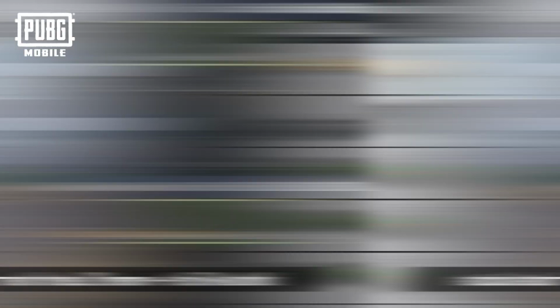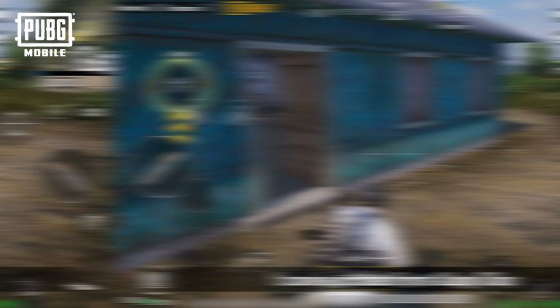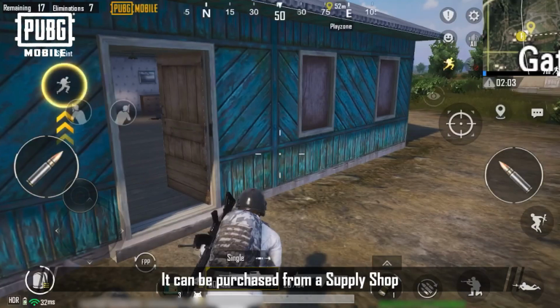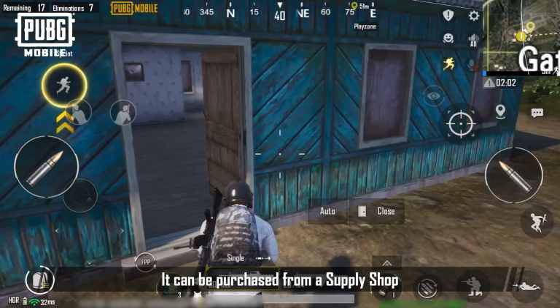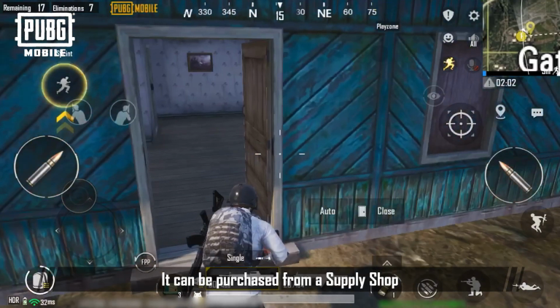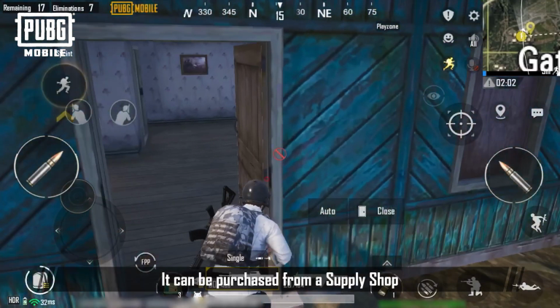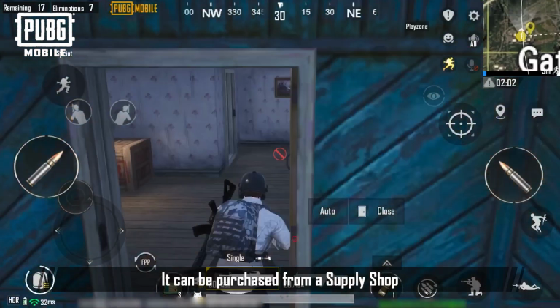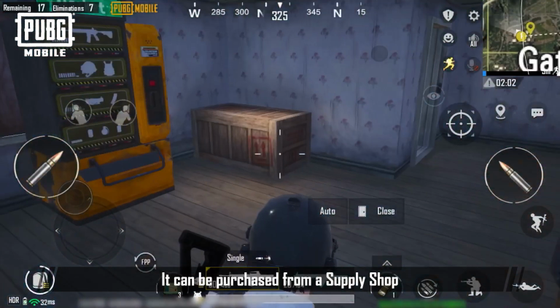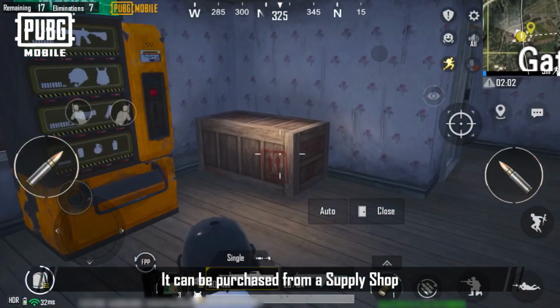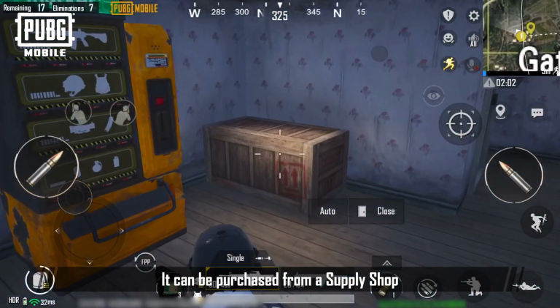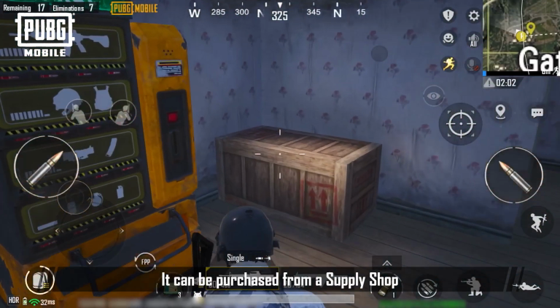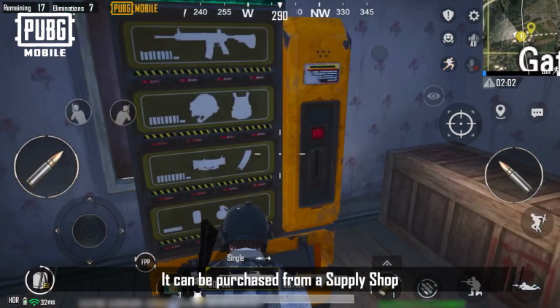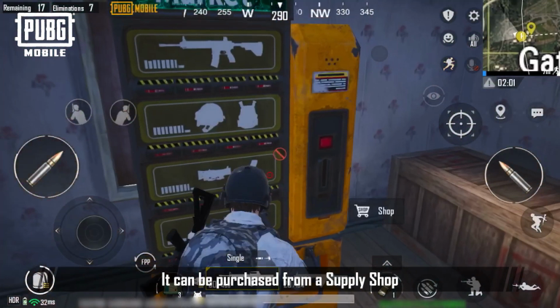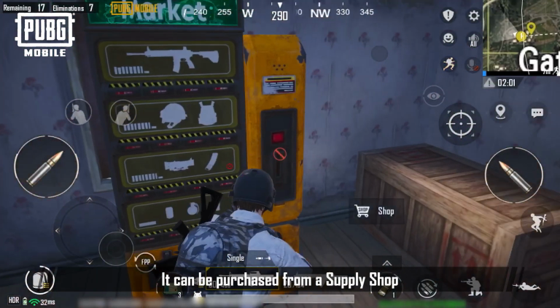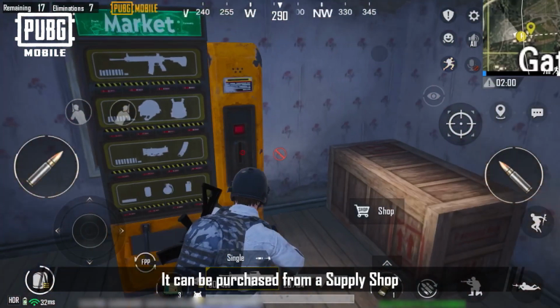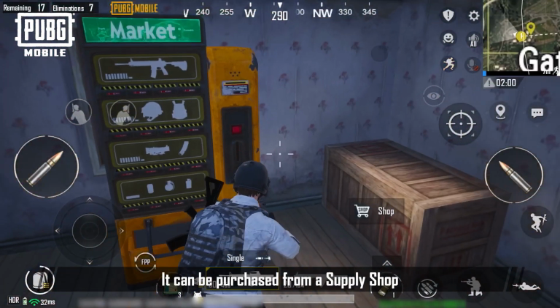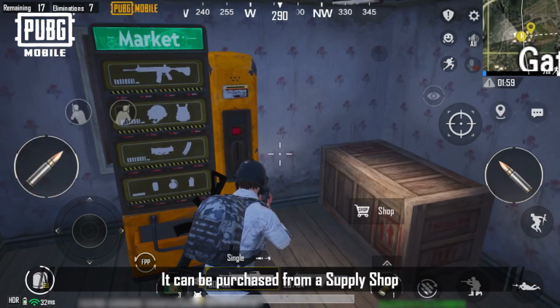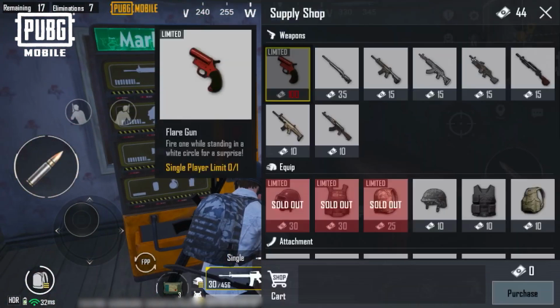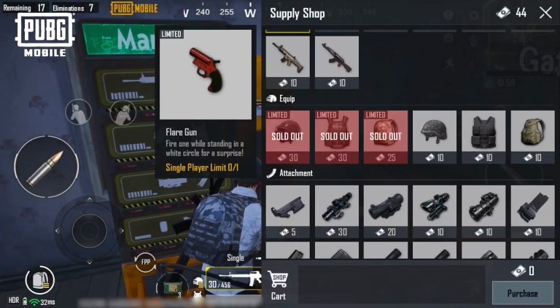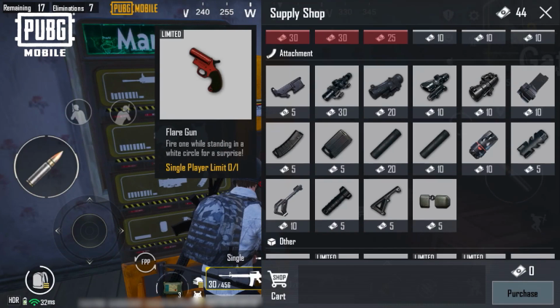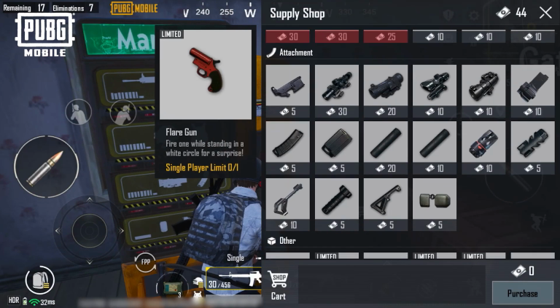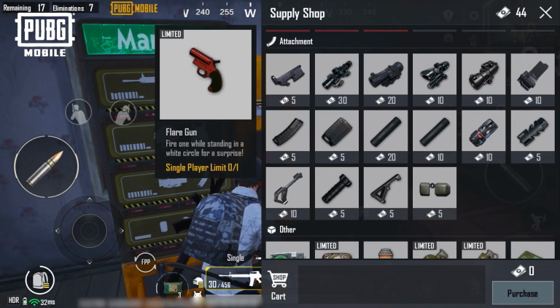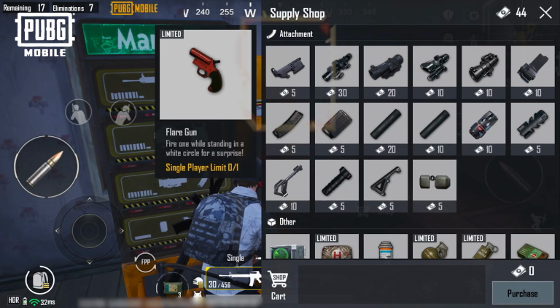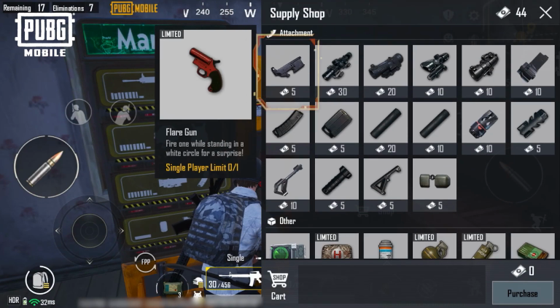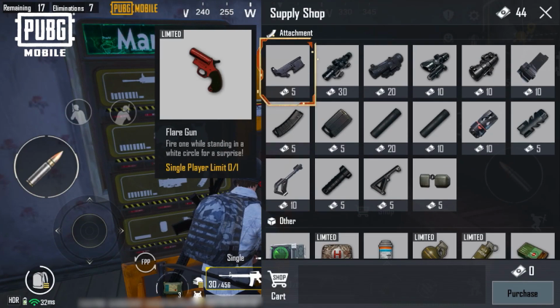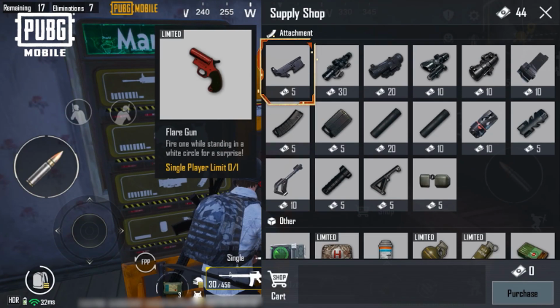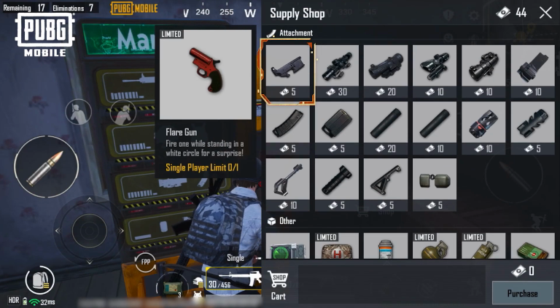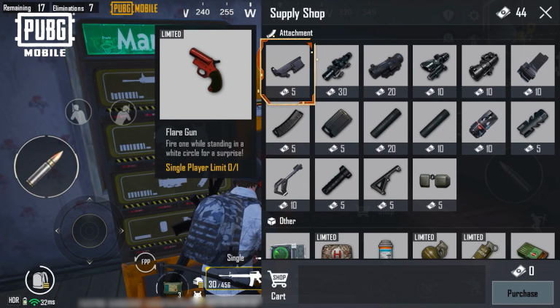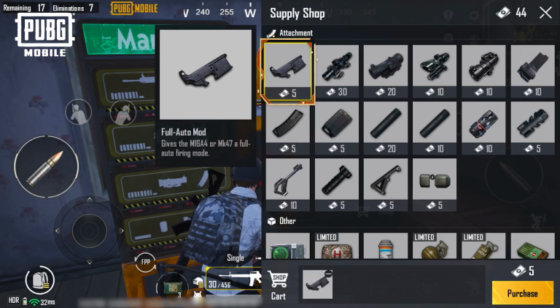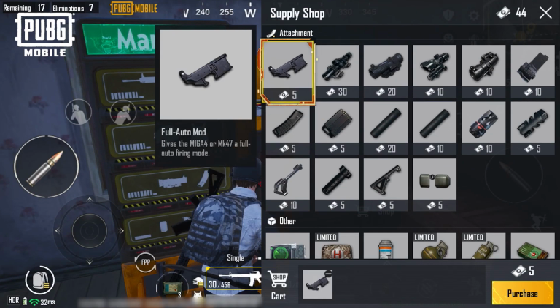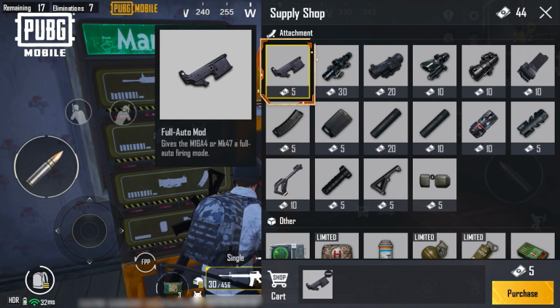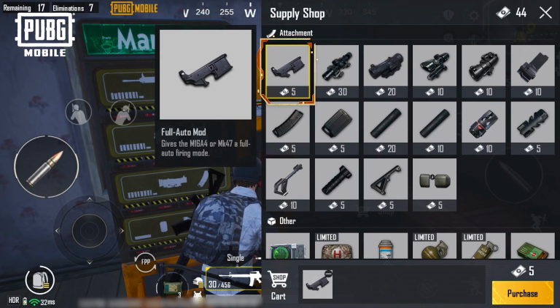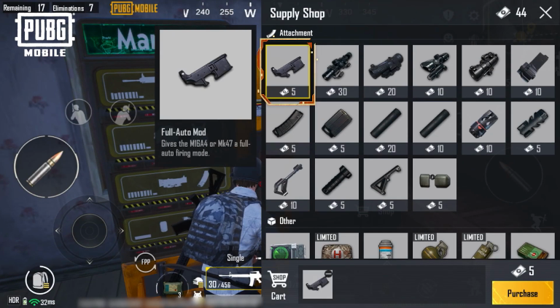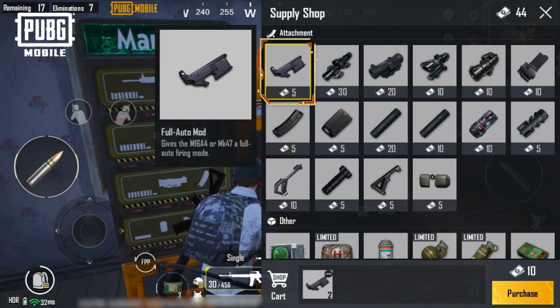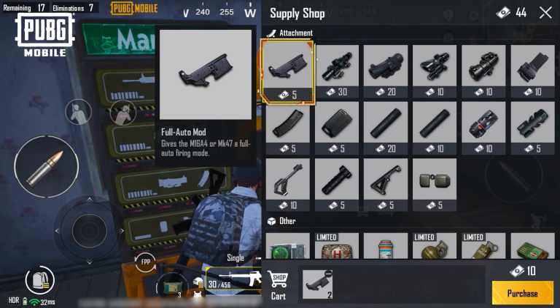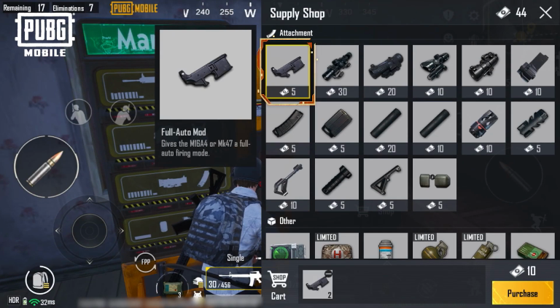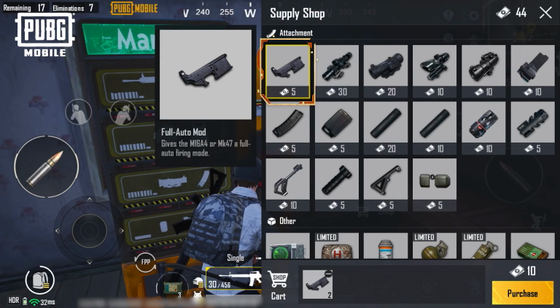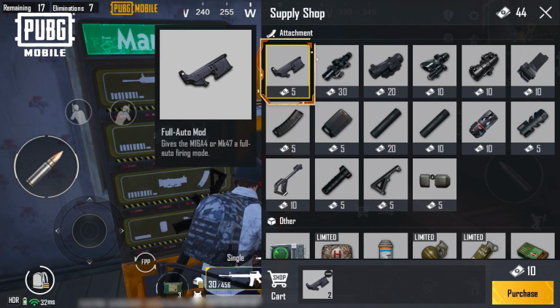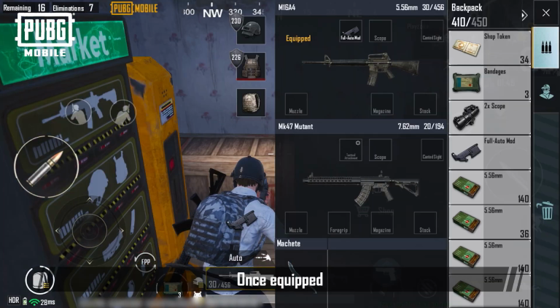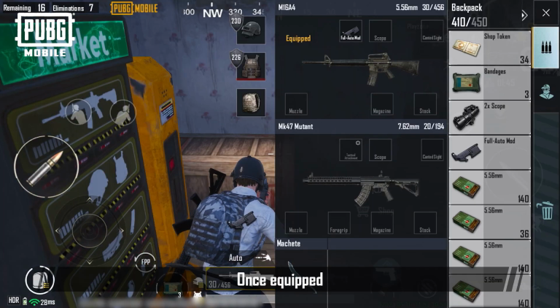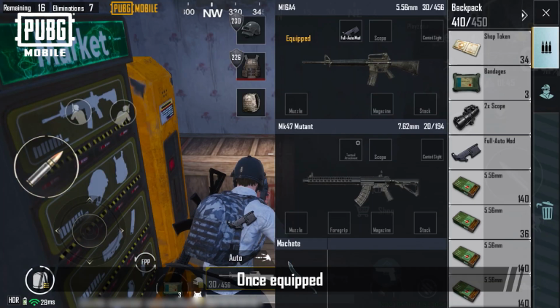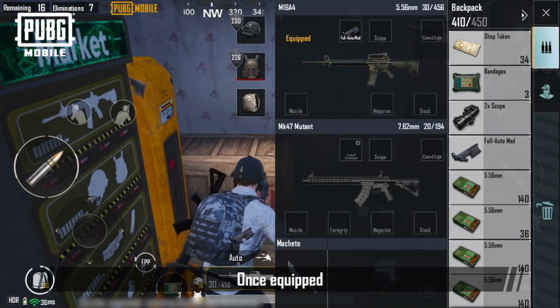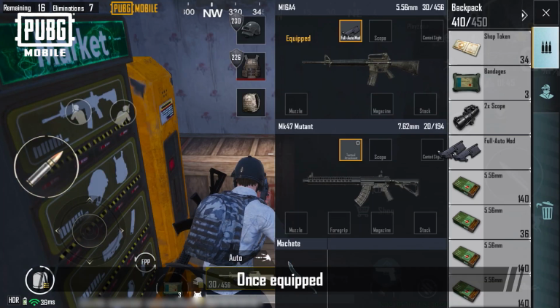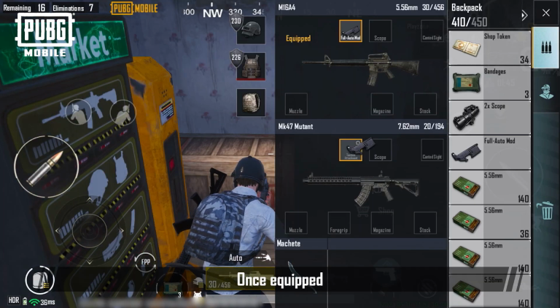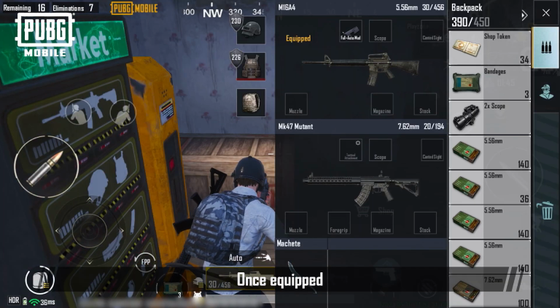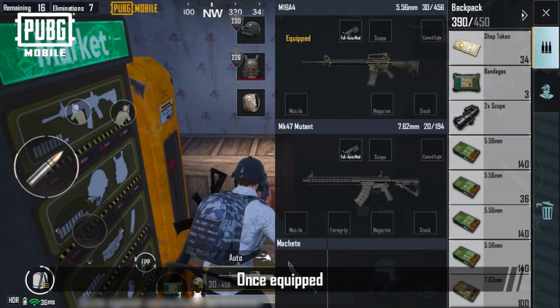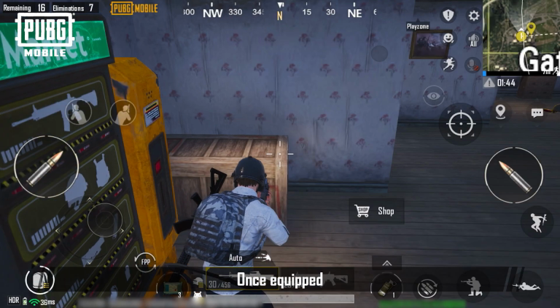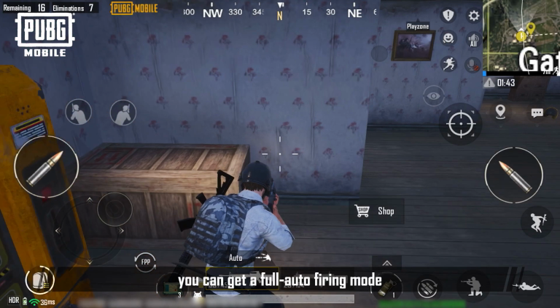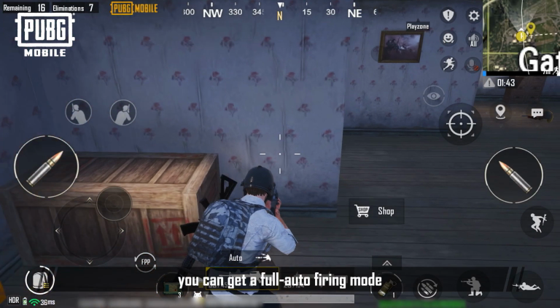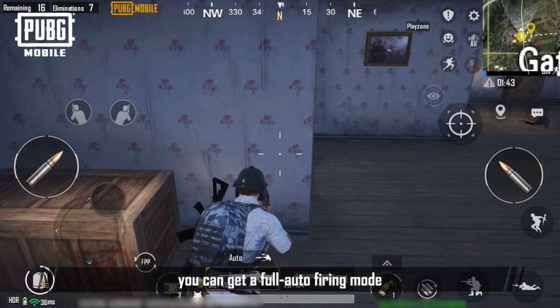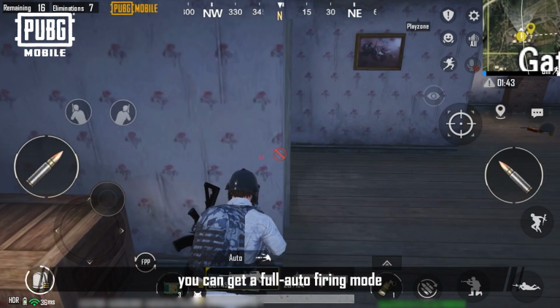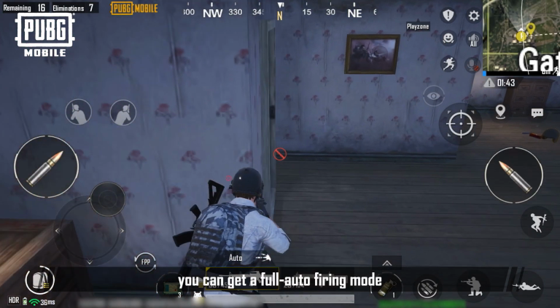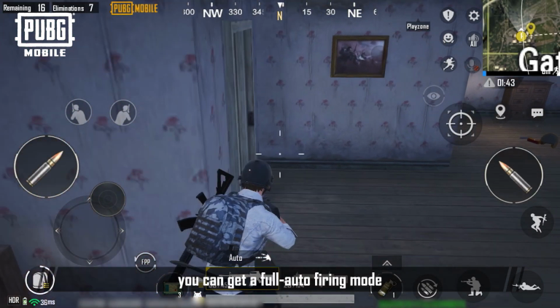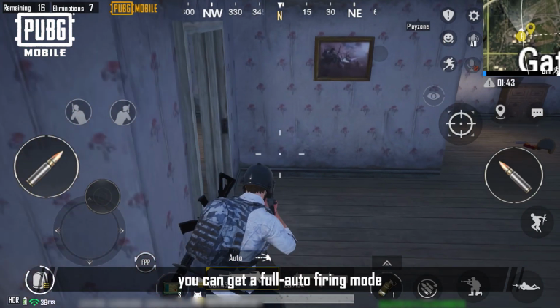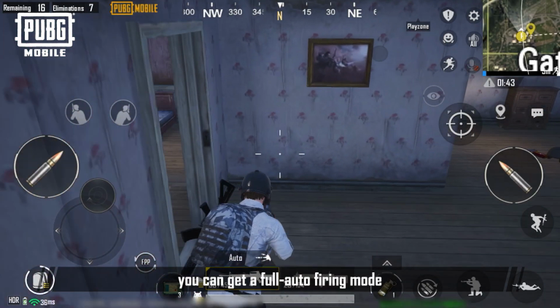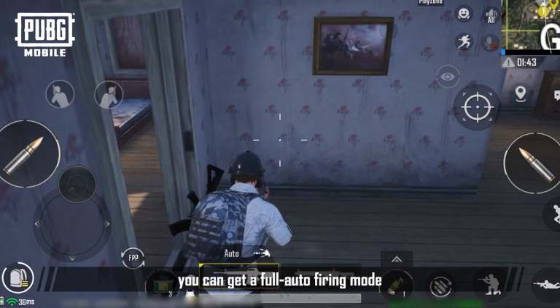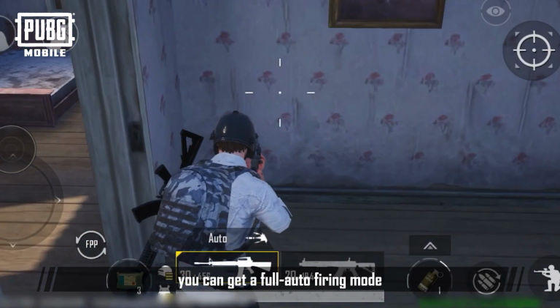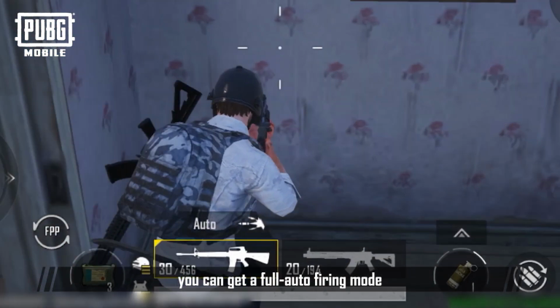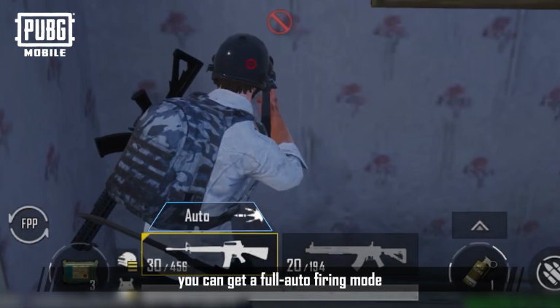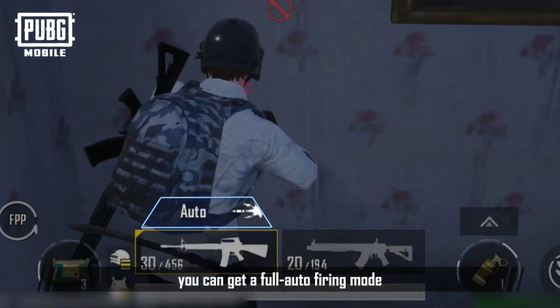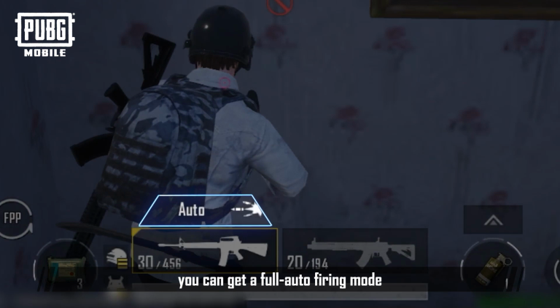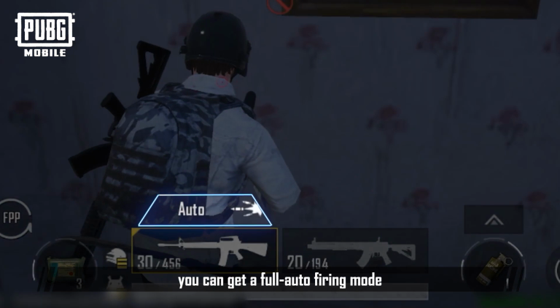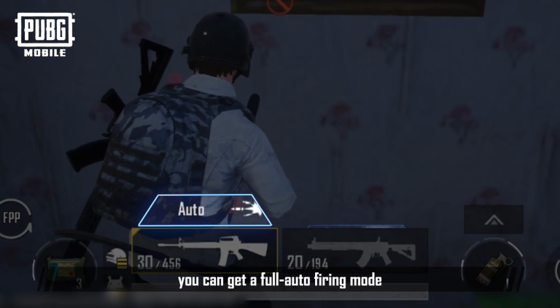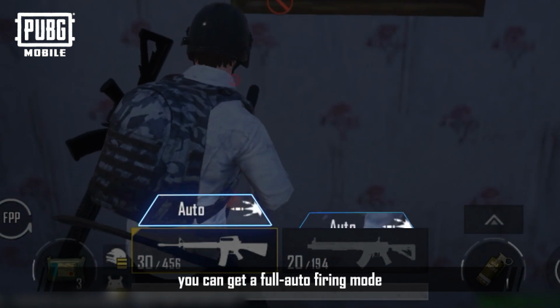It can be purchased from a supply shop. Once equipped, you can get a Full Auto Firing Mode.